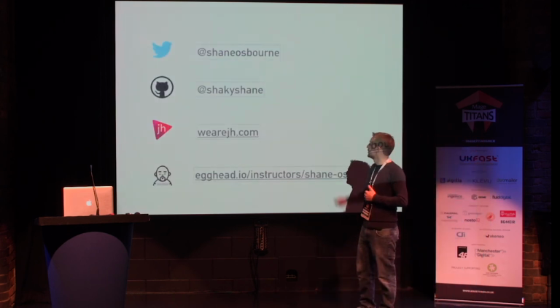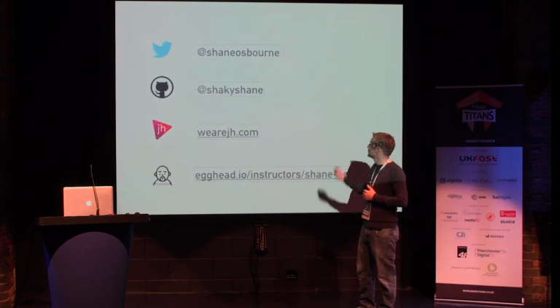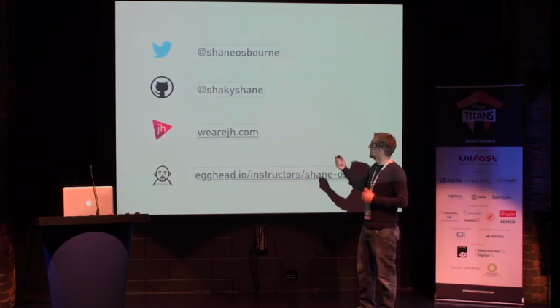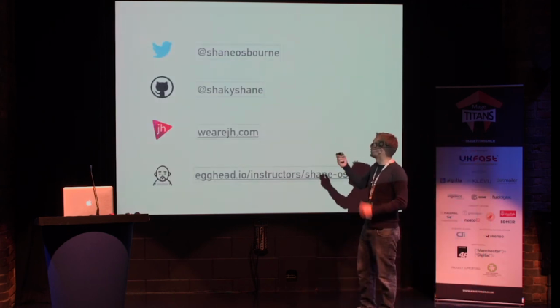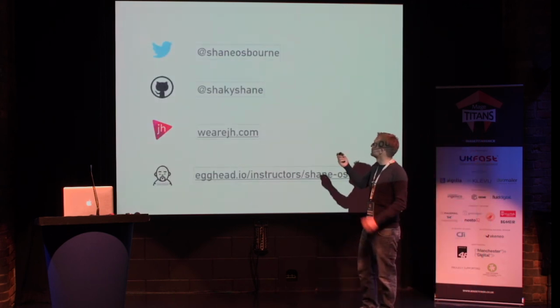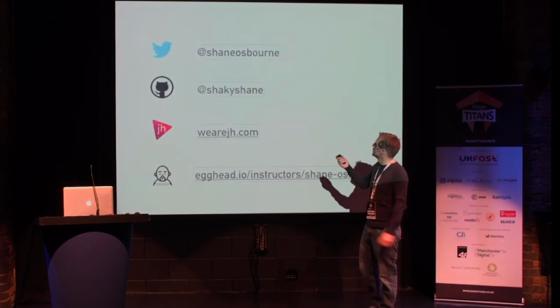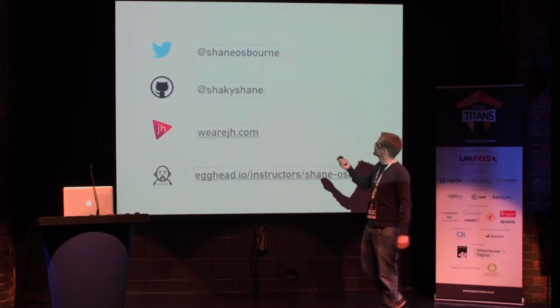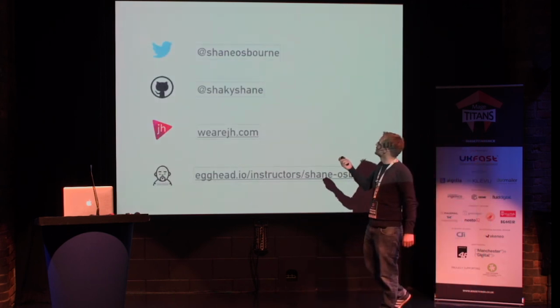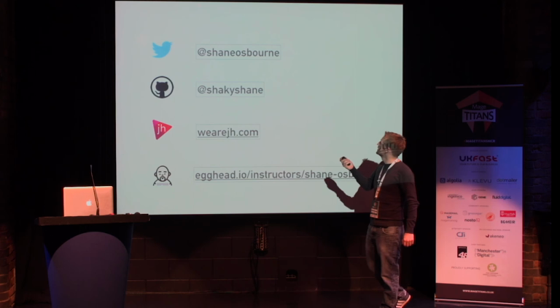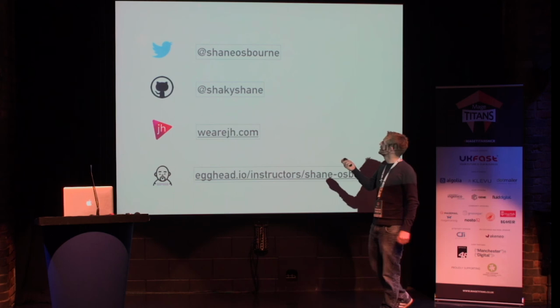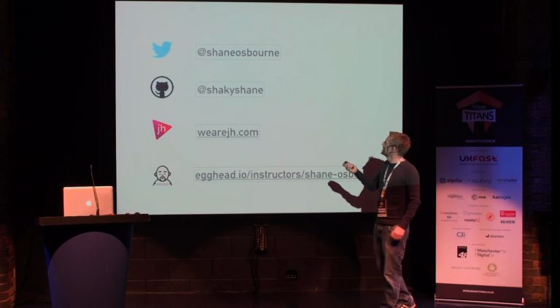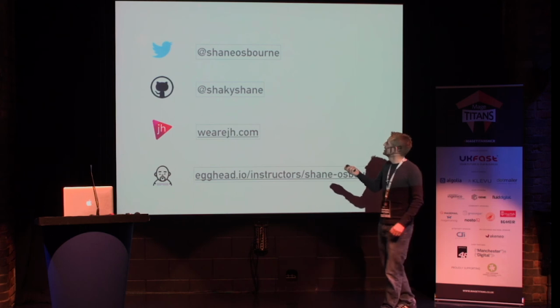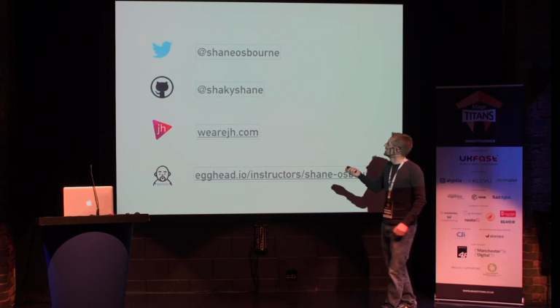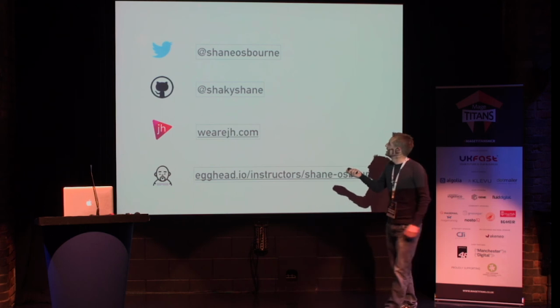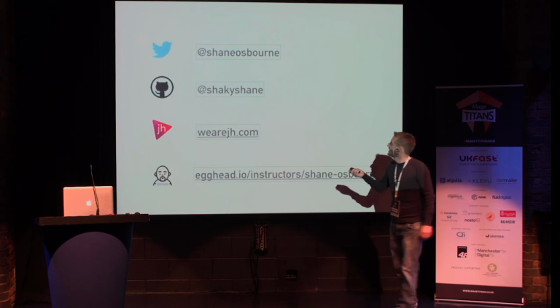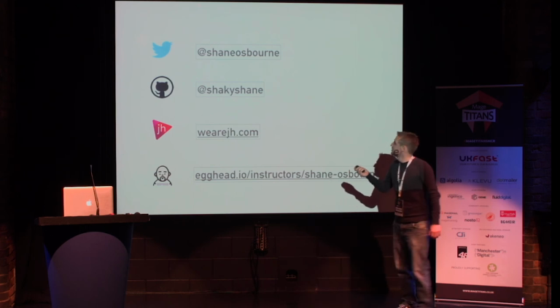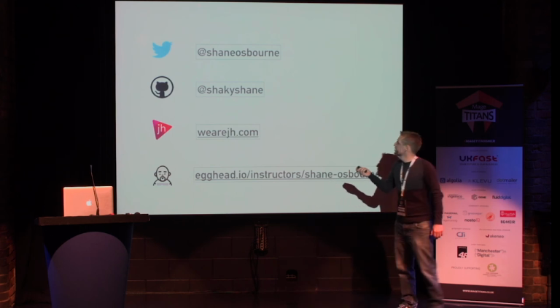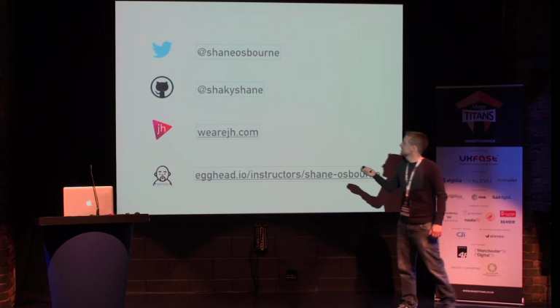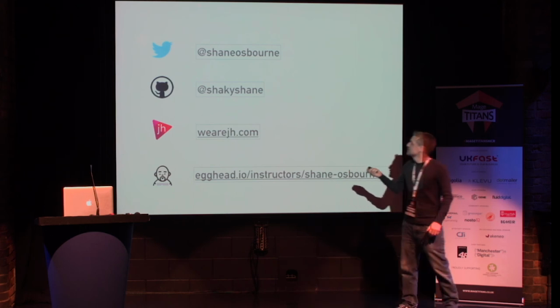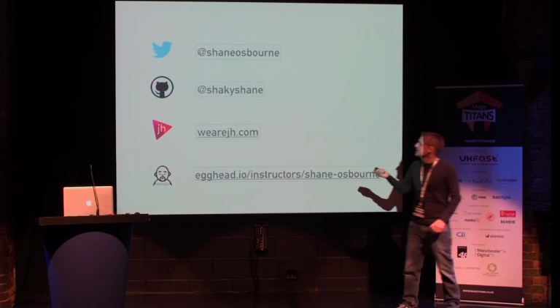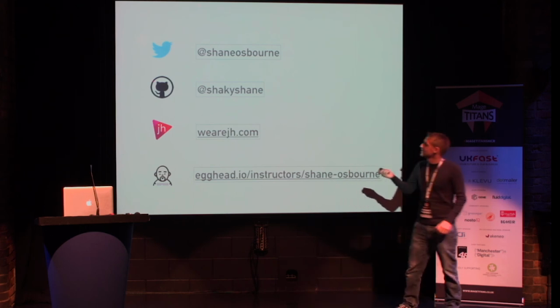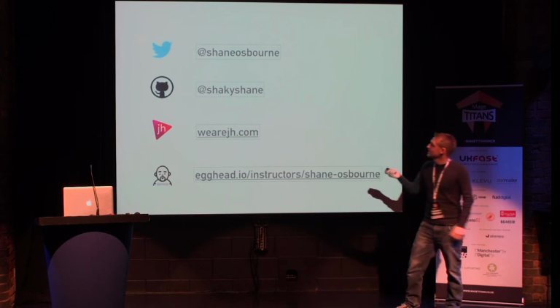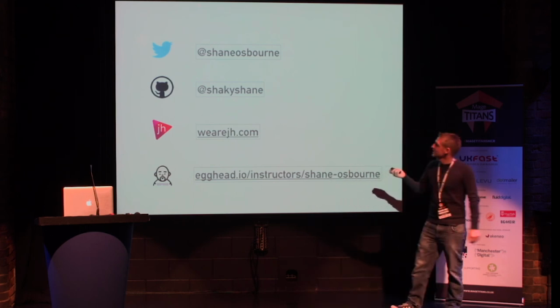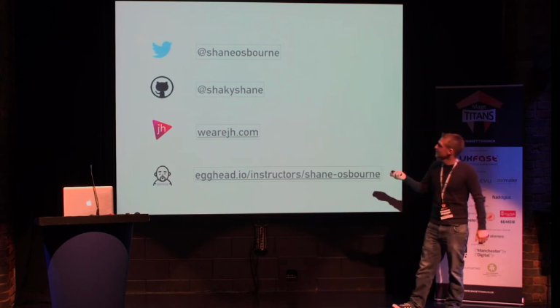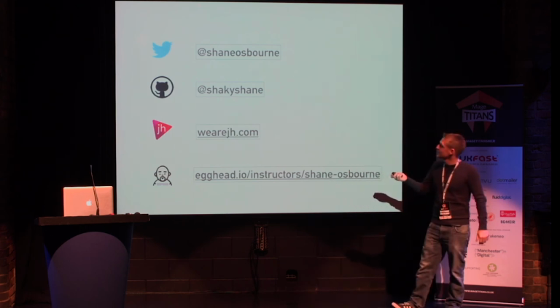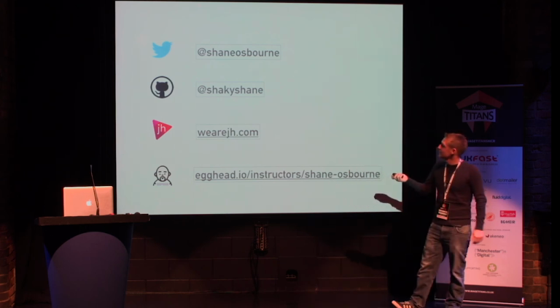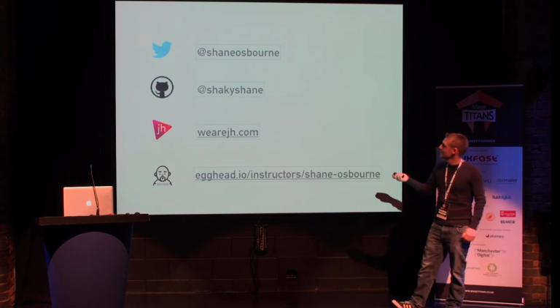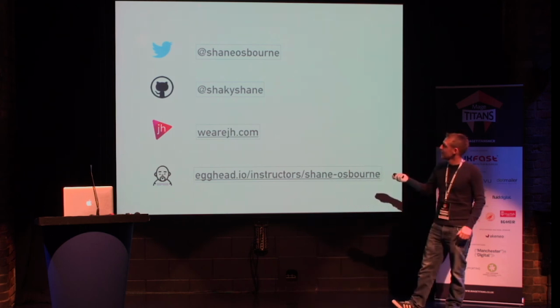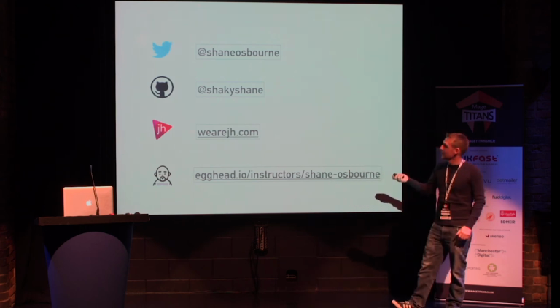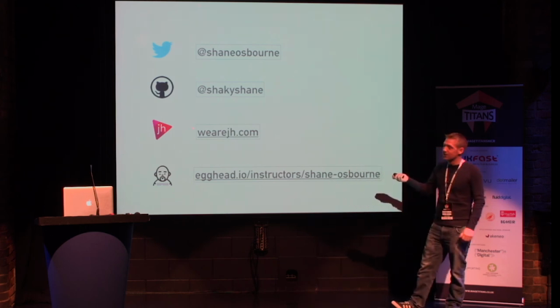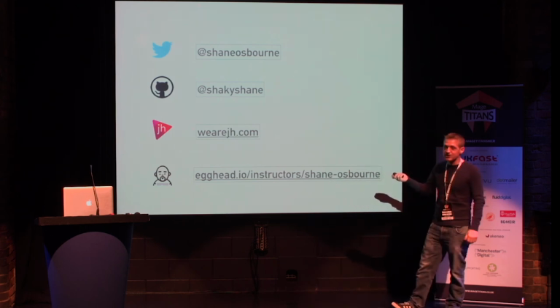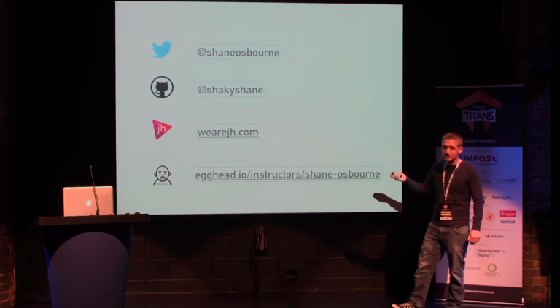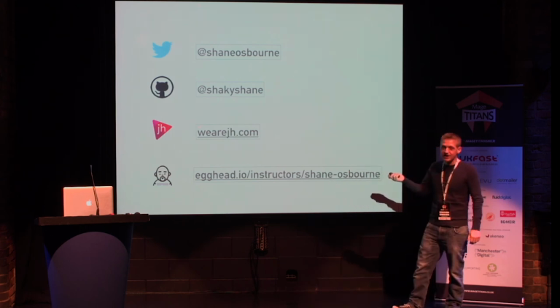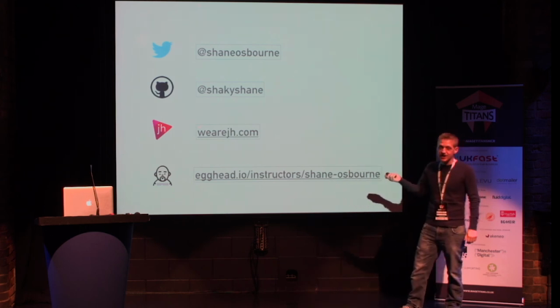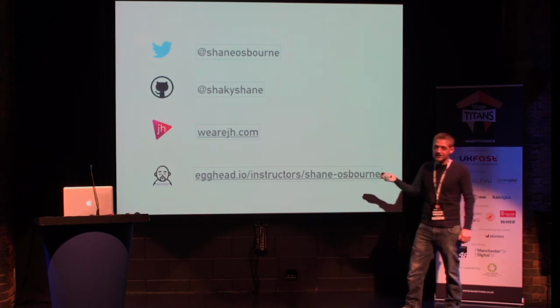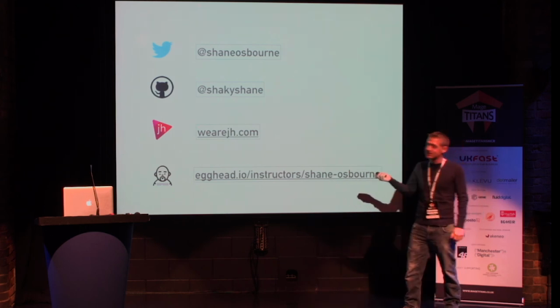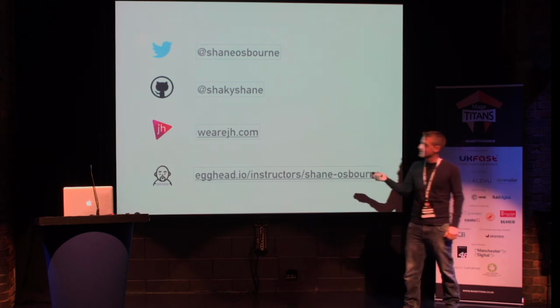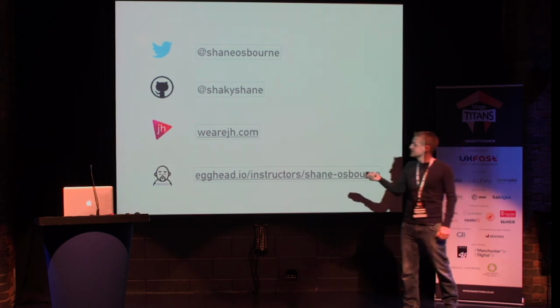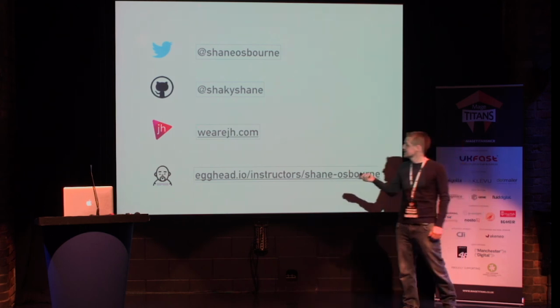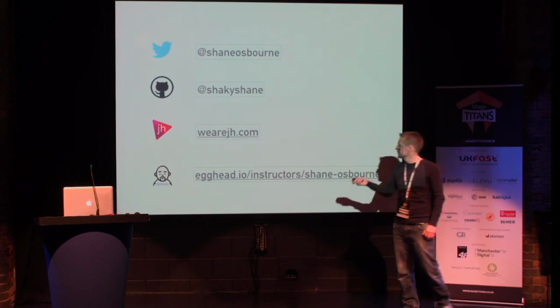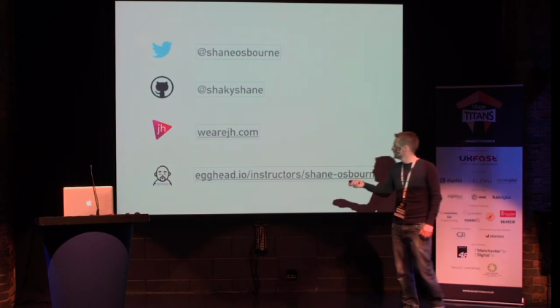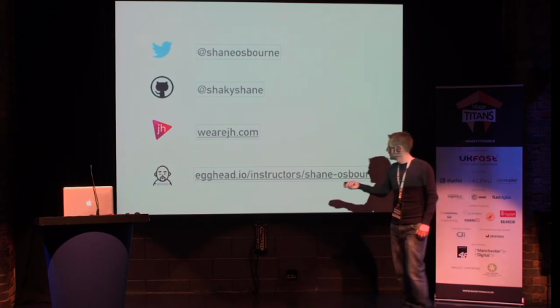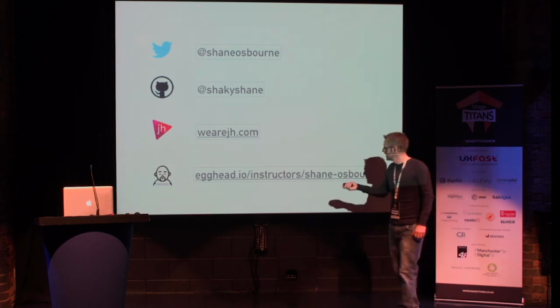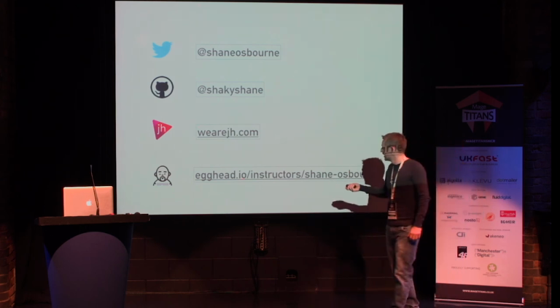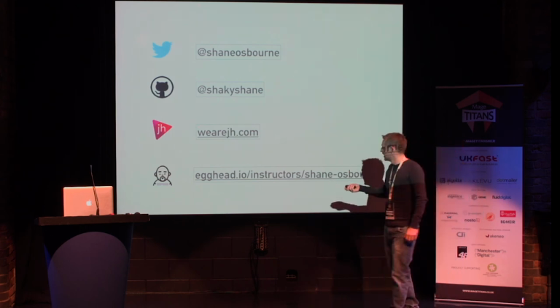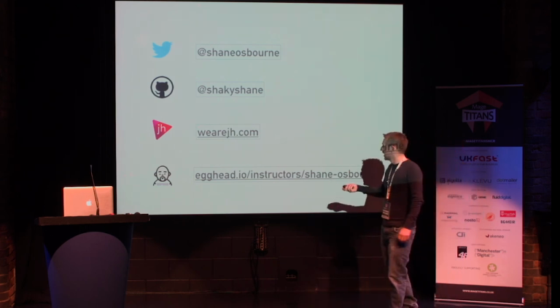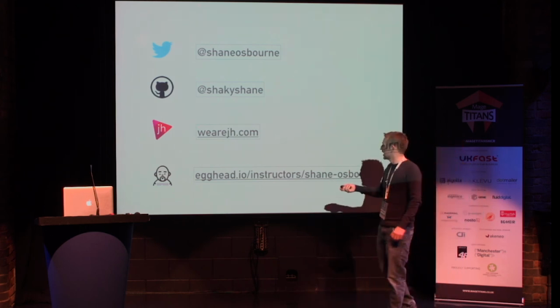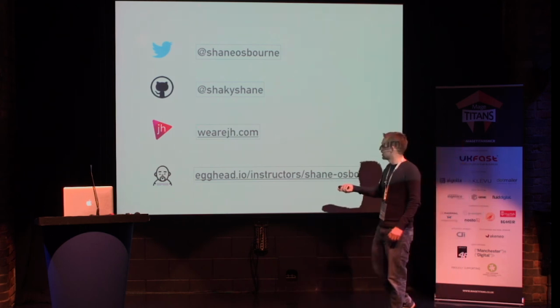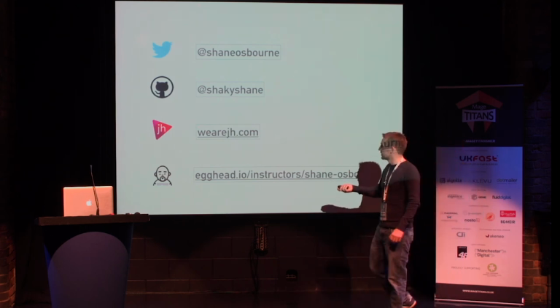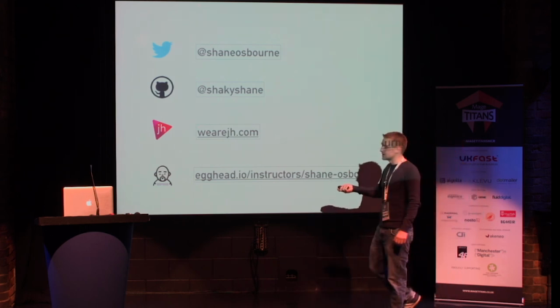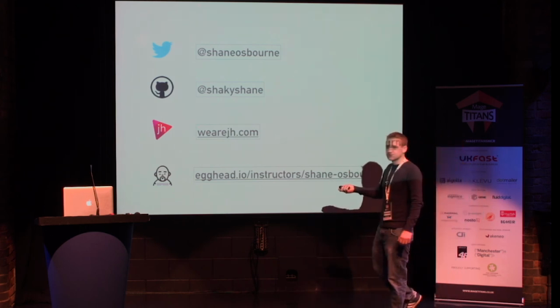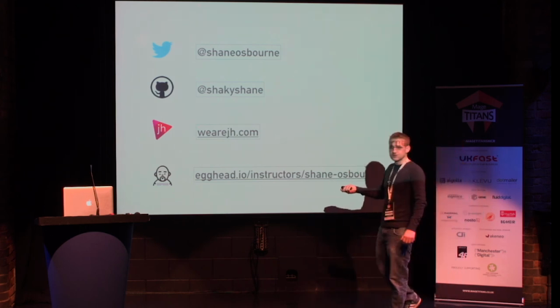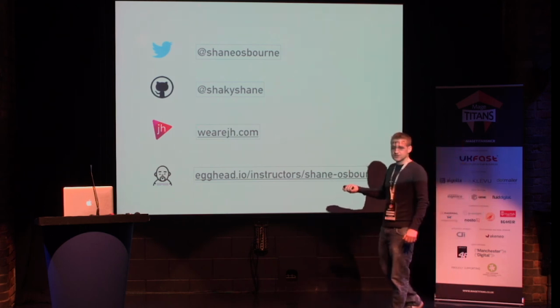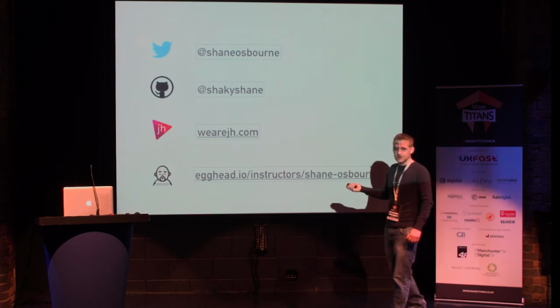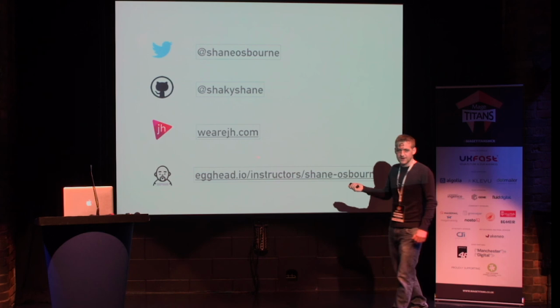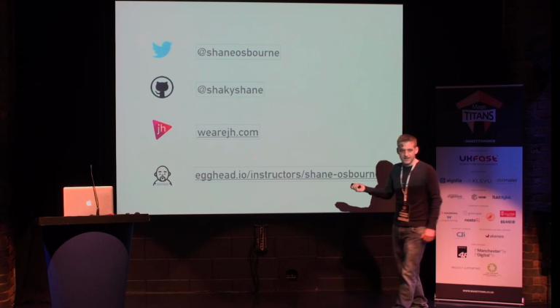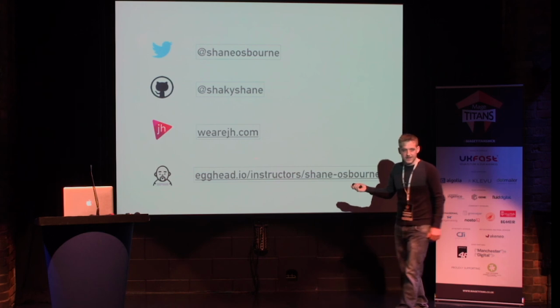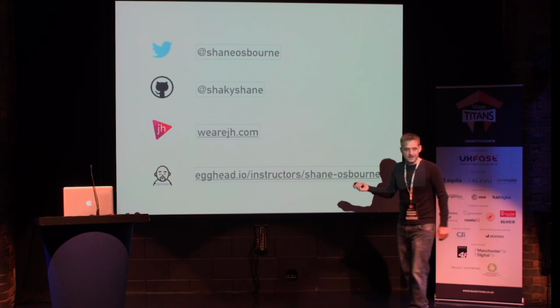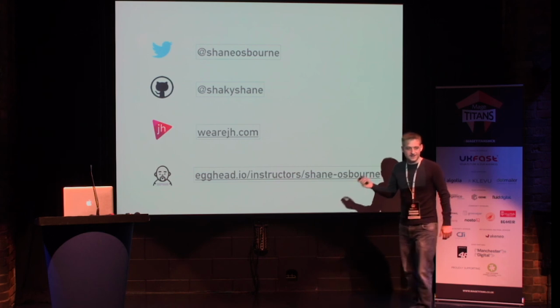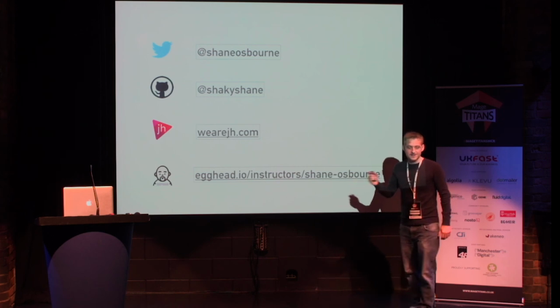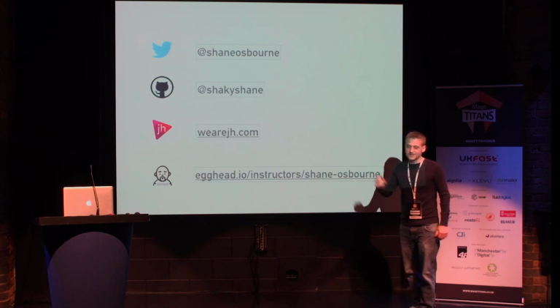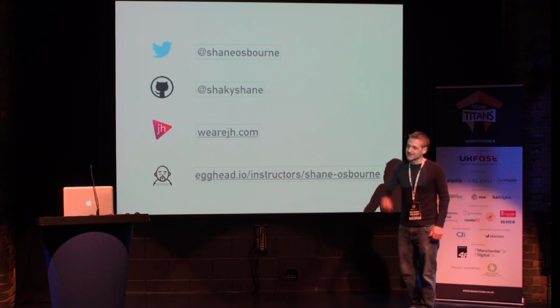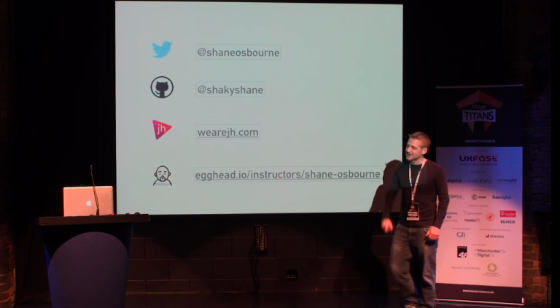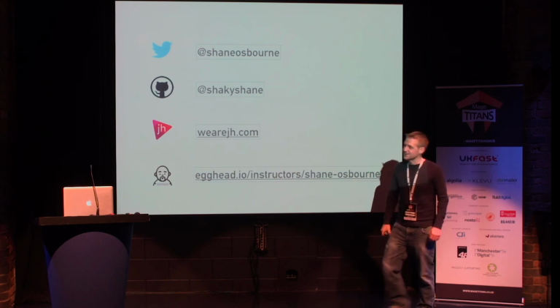I hope that was interesting. Shane Osborne on Twitter, Shaky Shane on GitHub. I work at JH in Nottingham, and I'm an instructor on Egghead. Thank you.